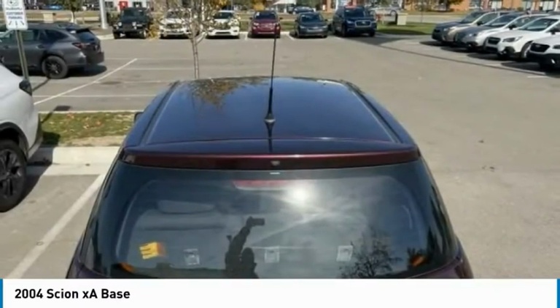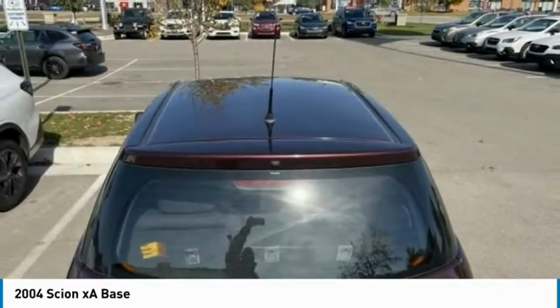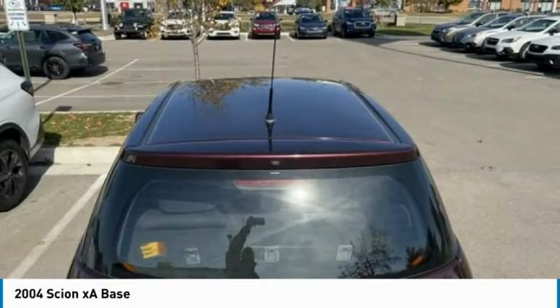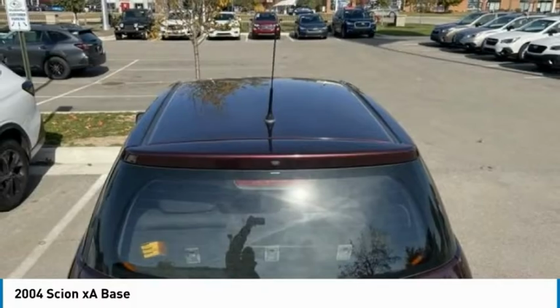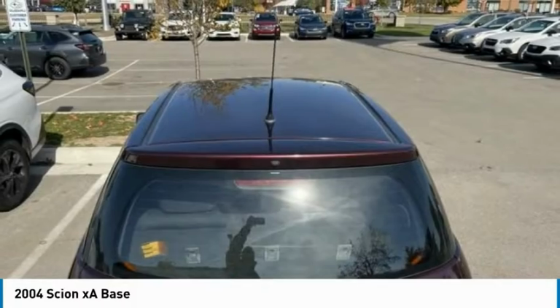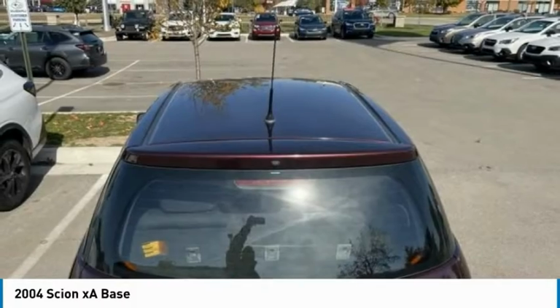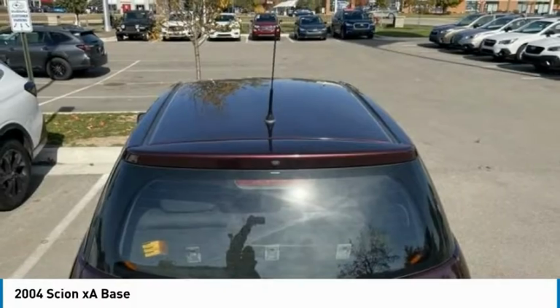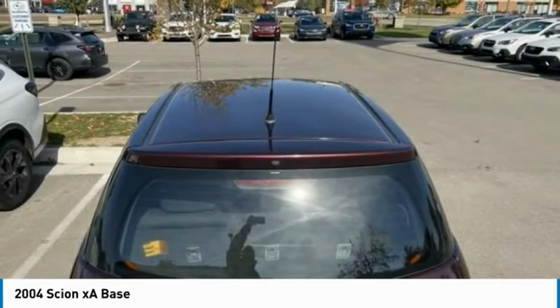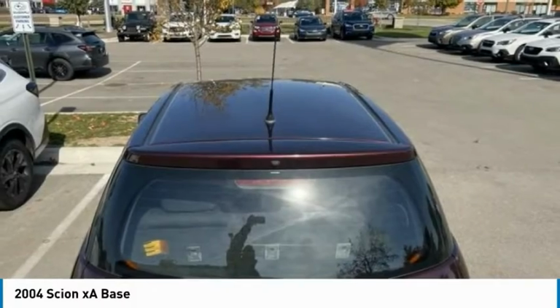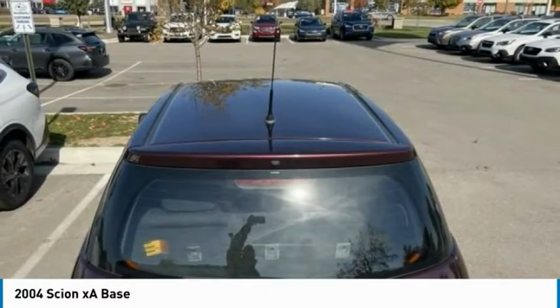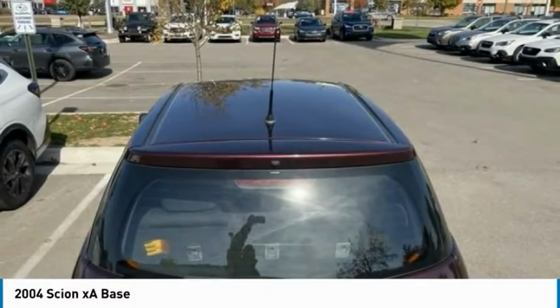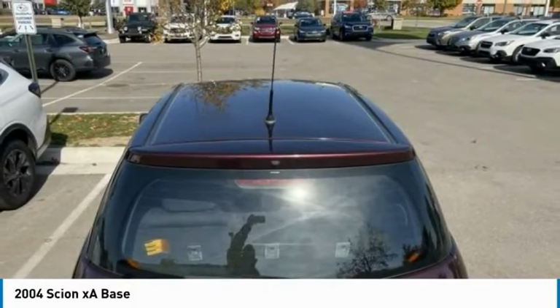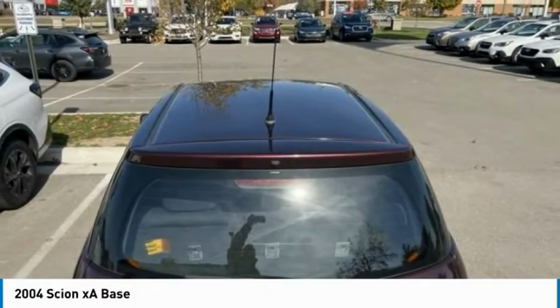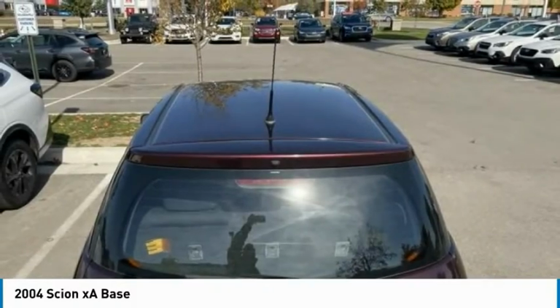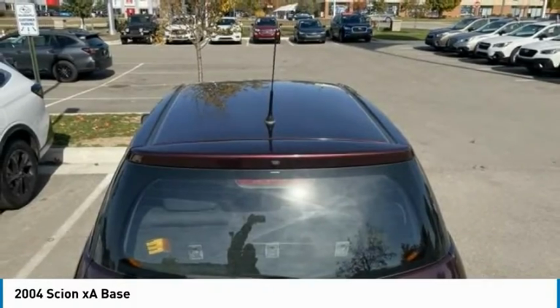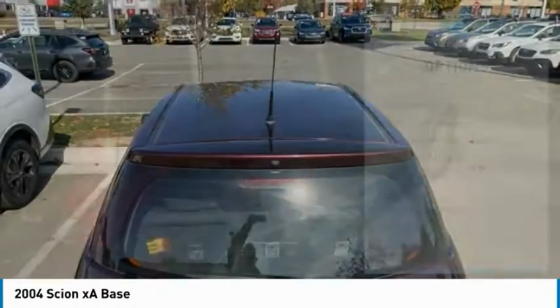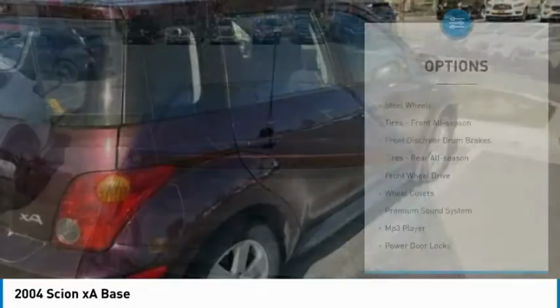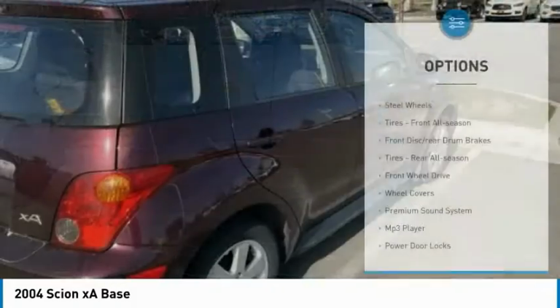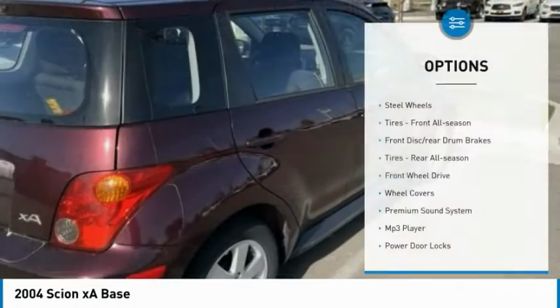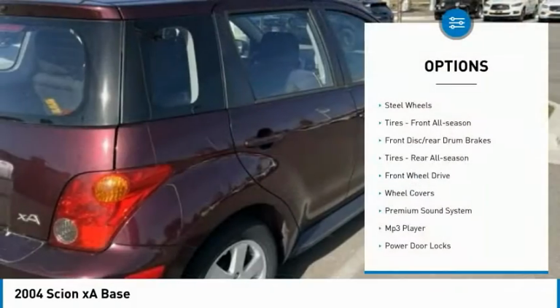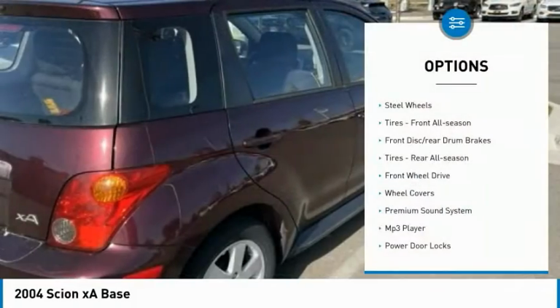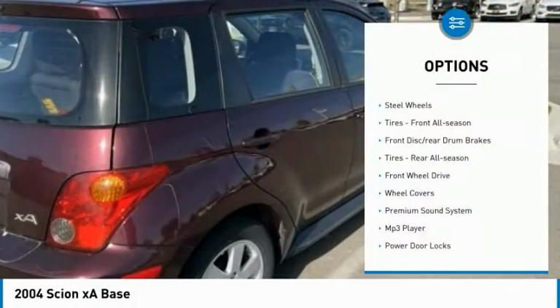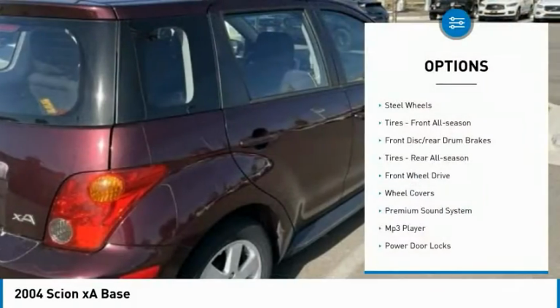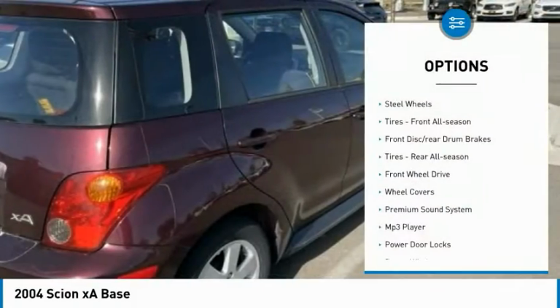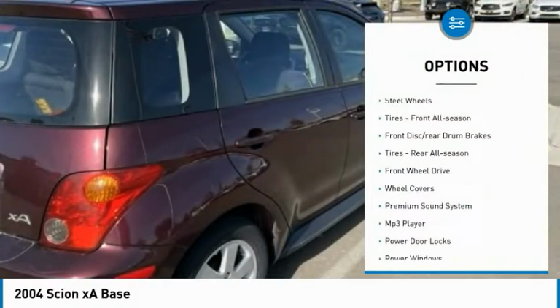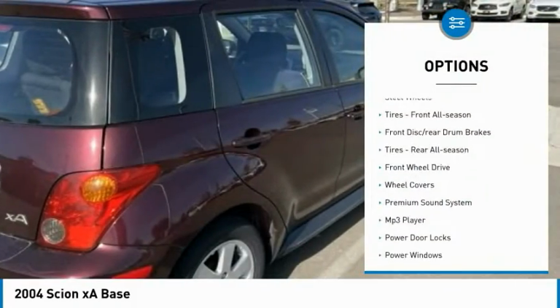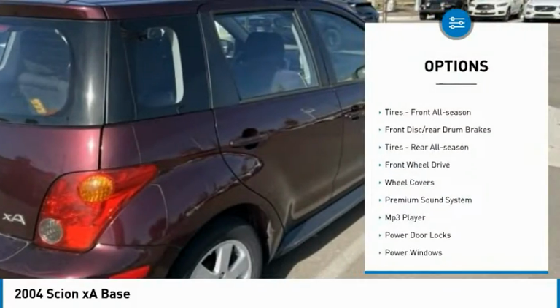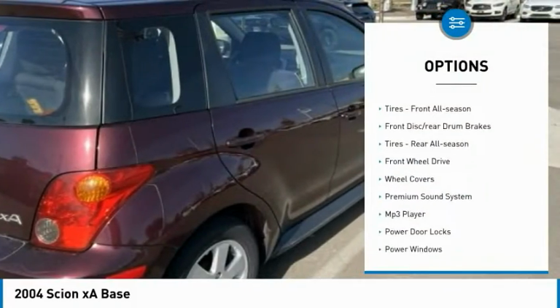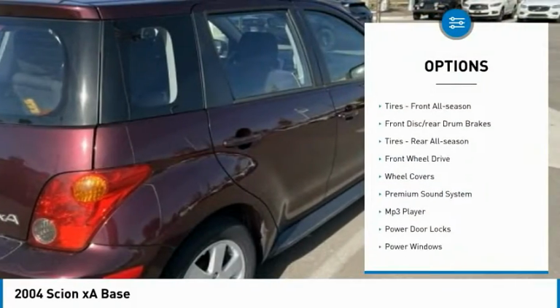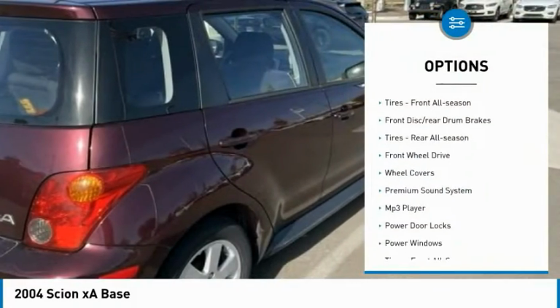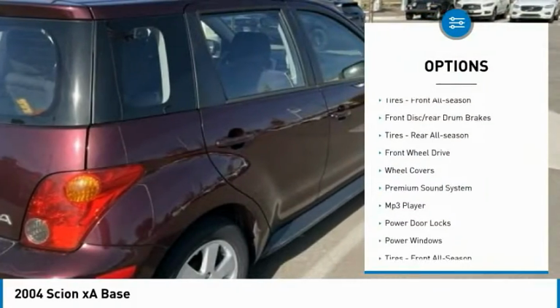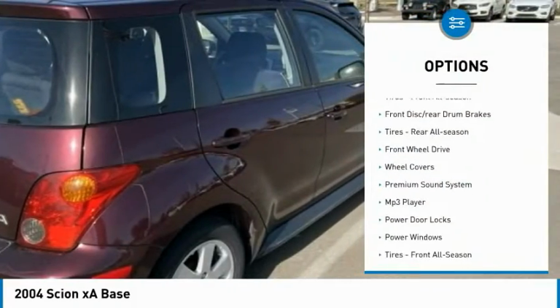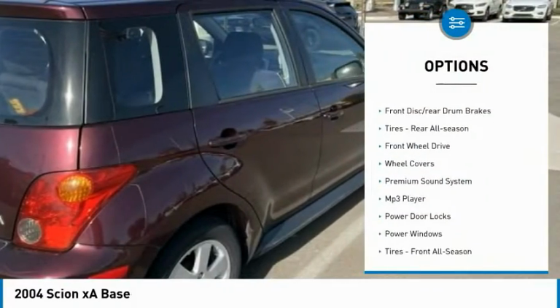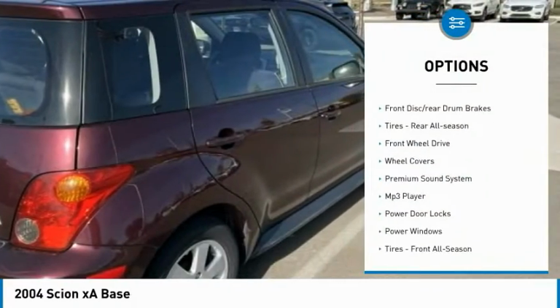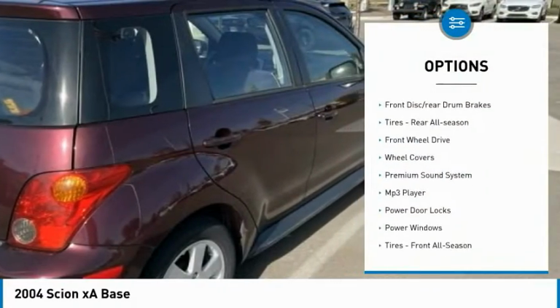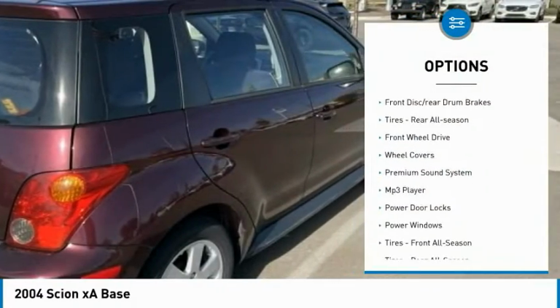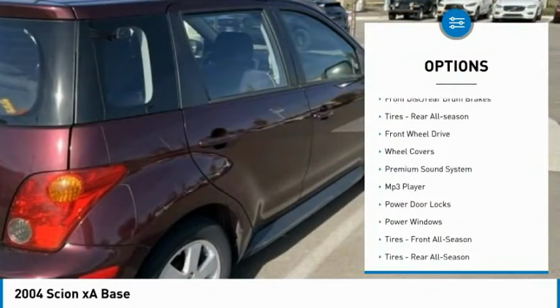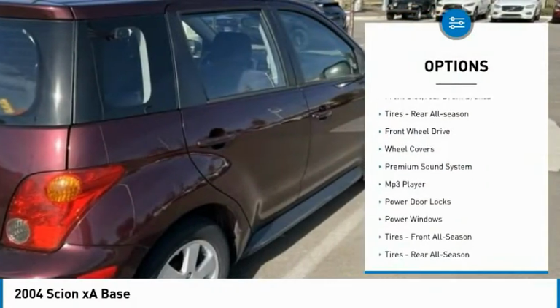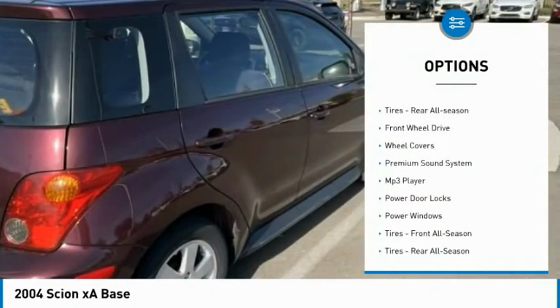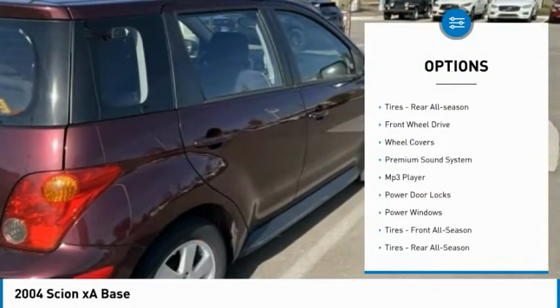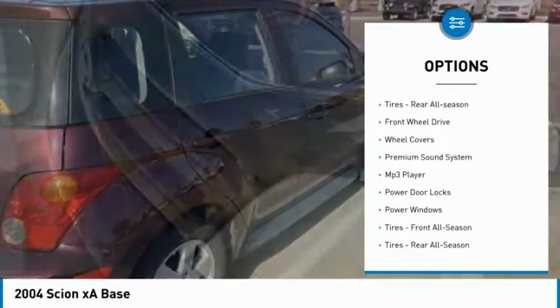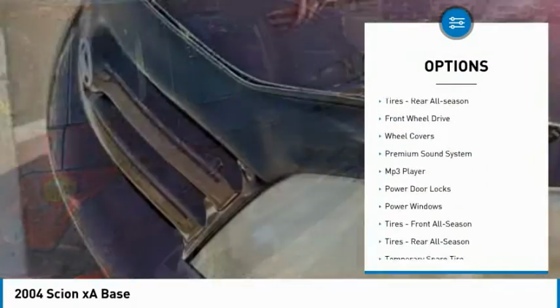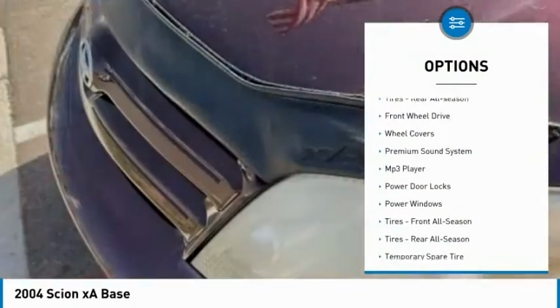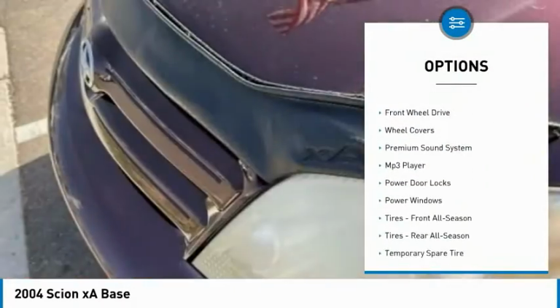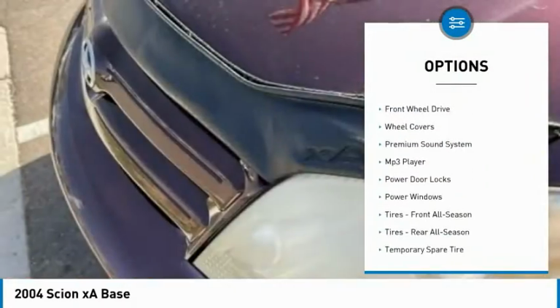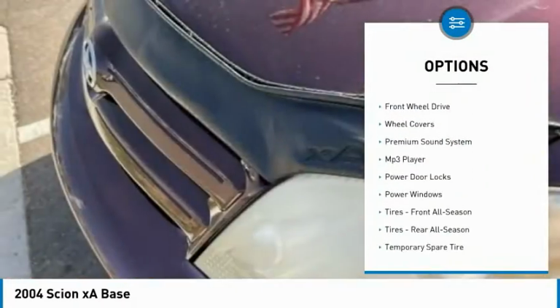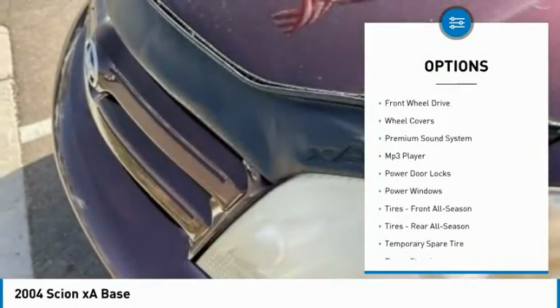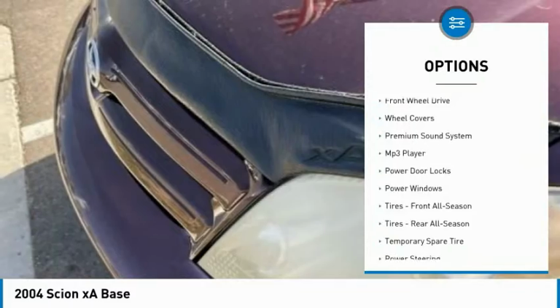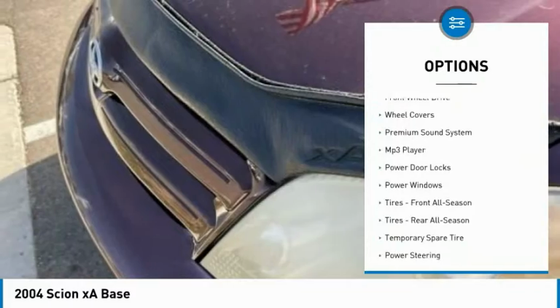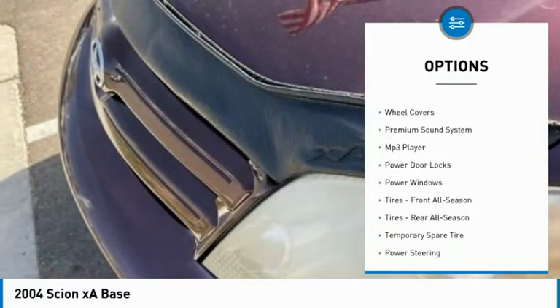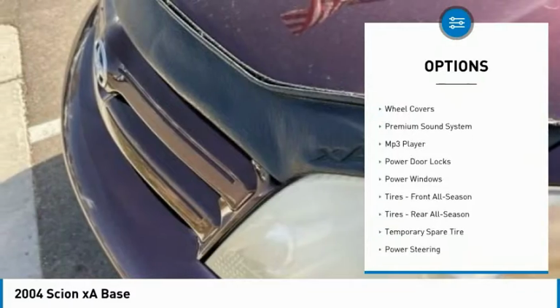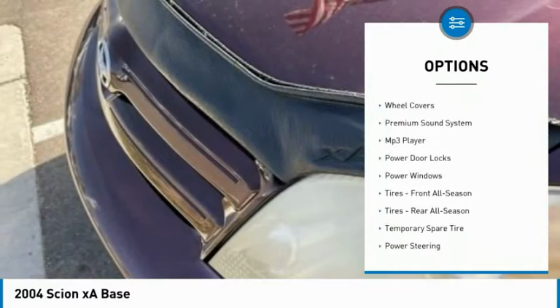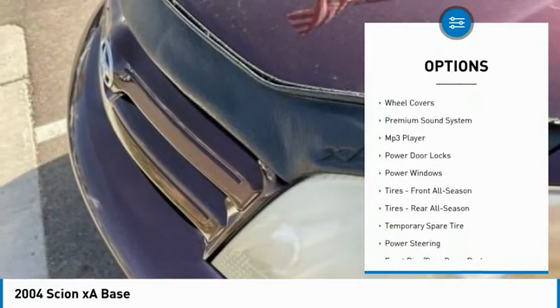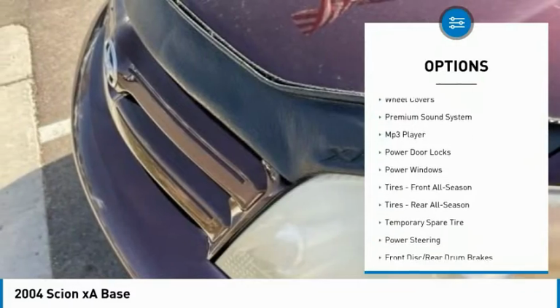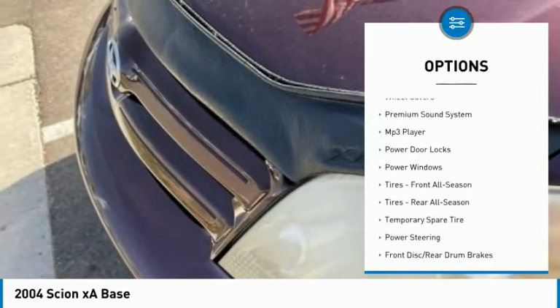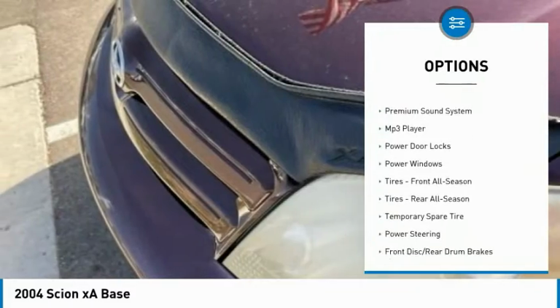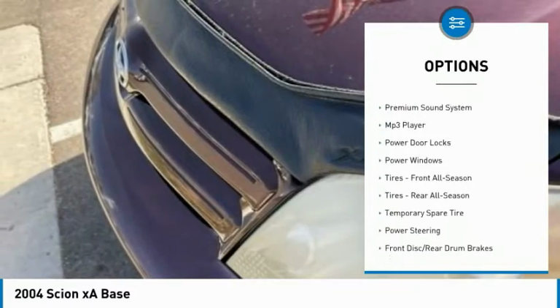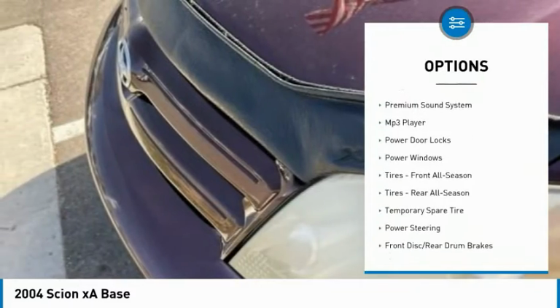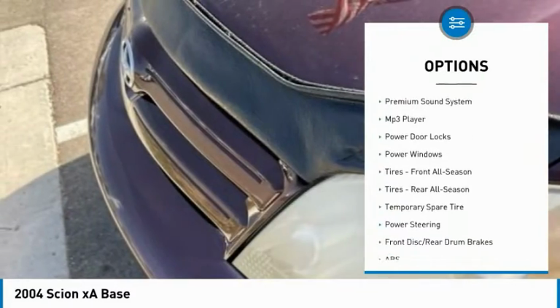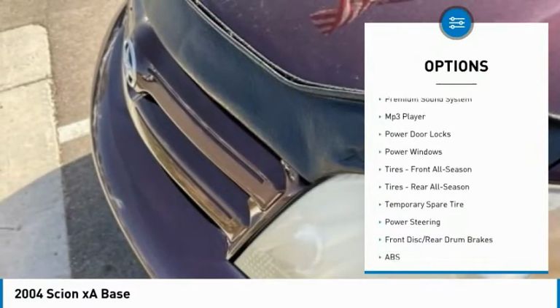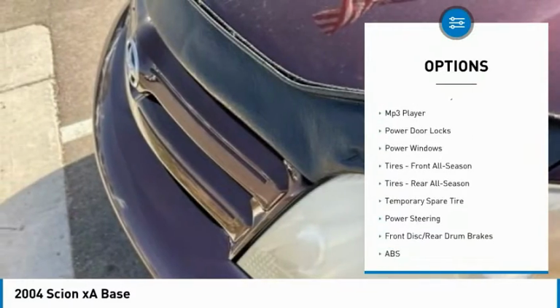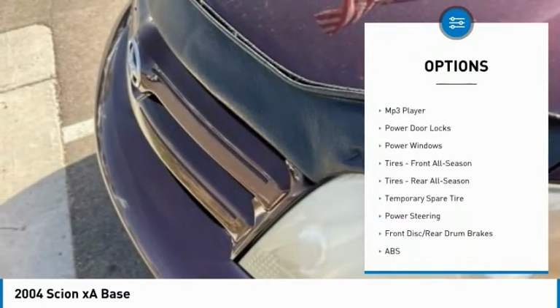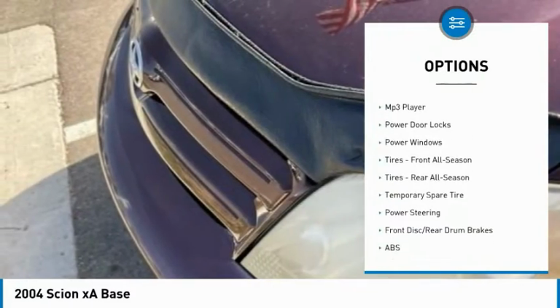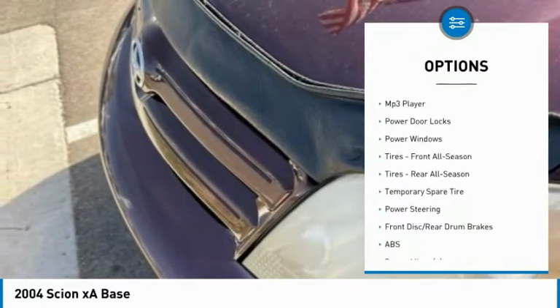Here are some of this vehicle's great options: steel wheels, front all-season tires, and front disc rear drum brakes.